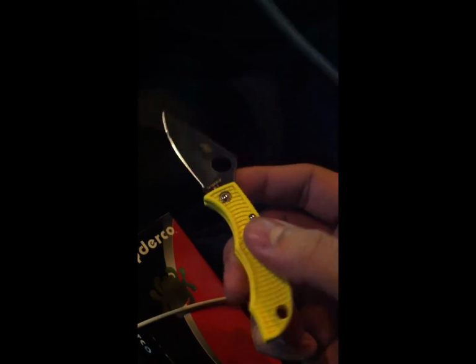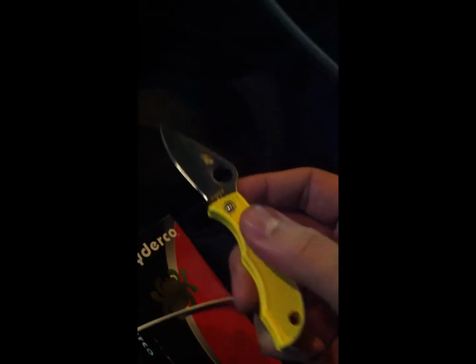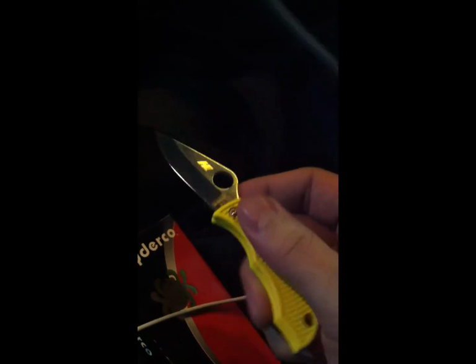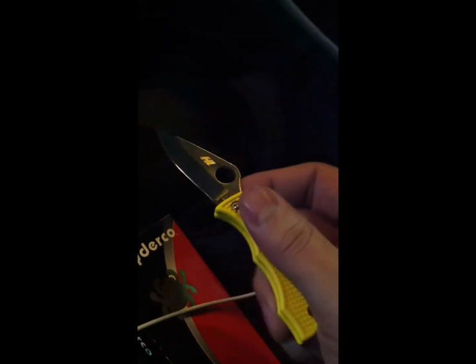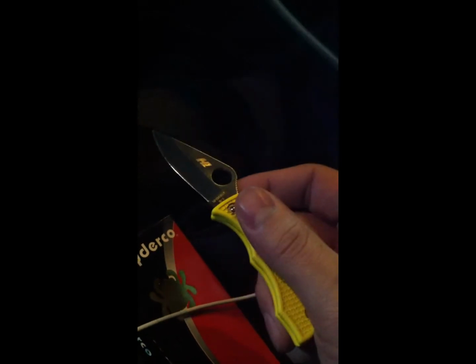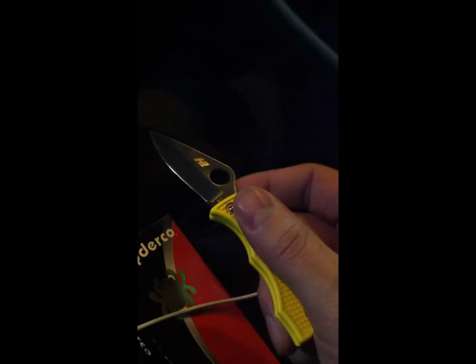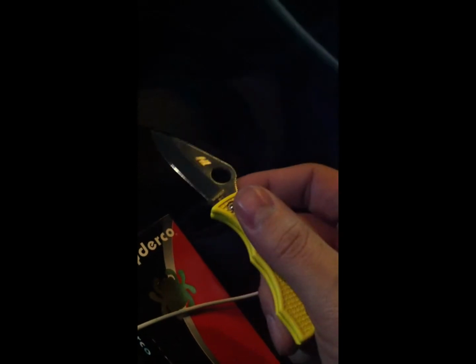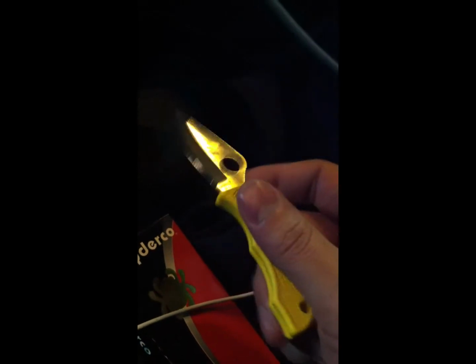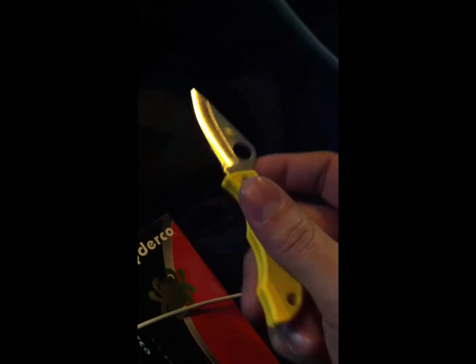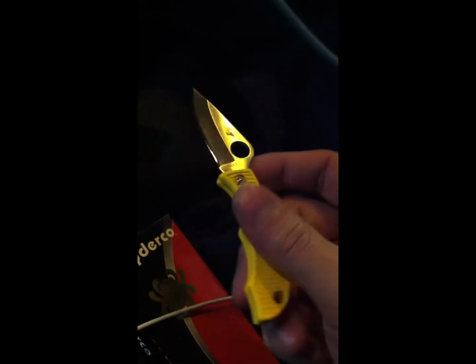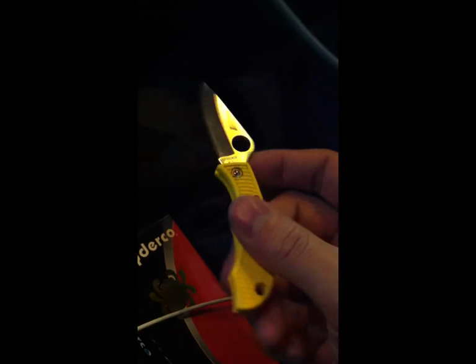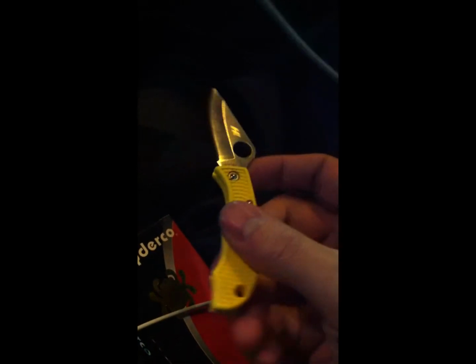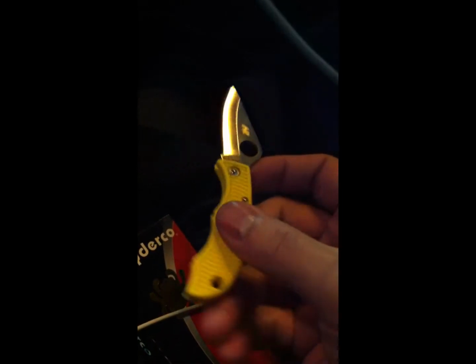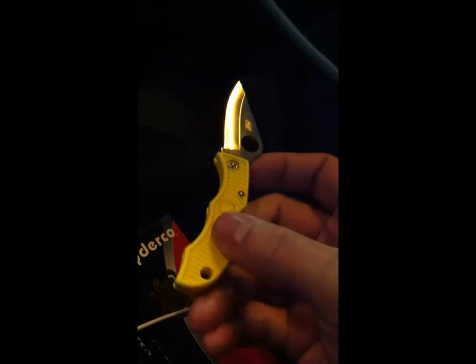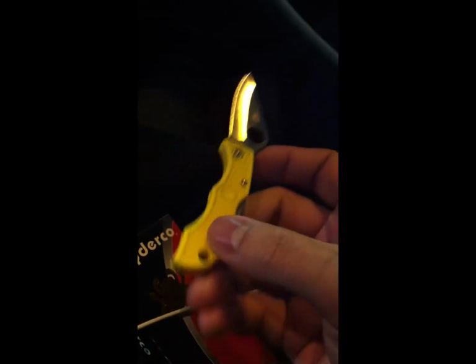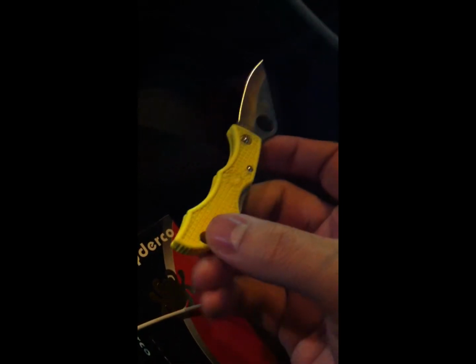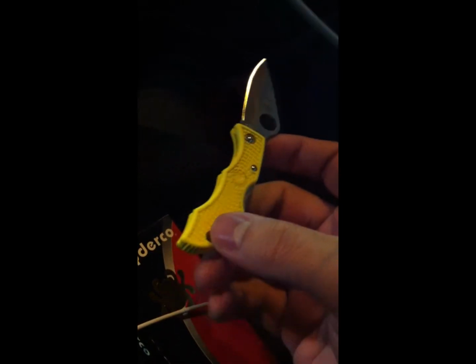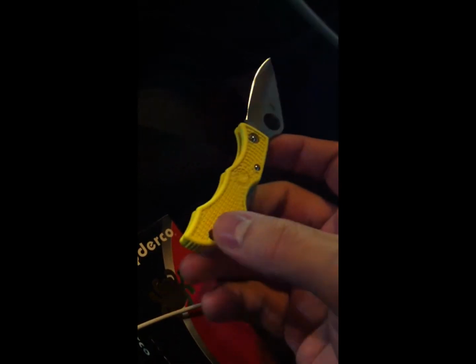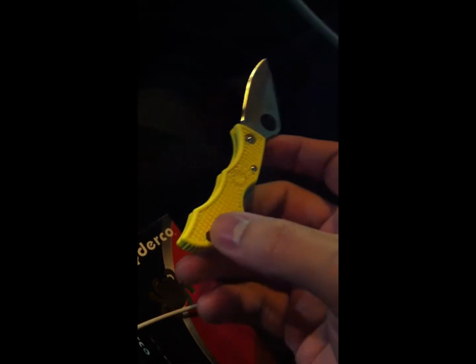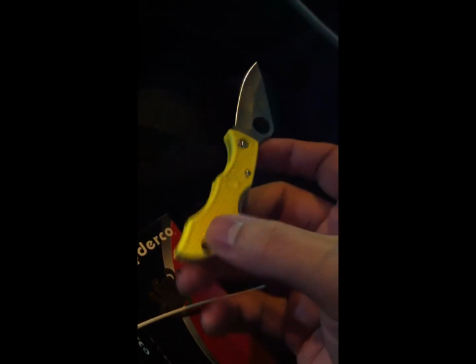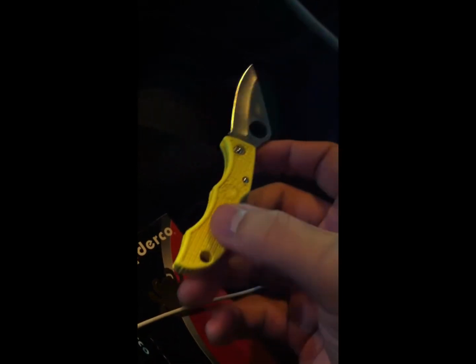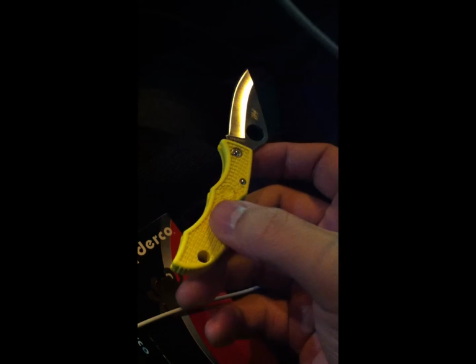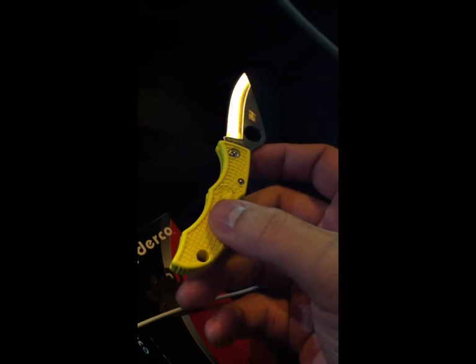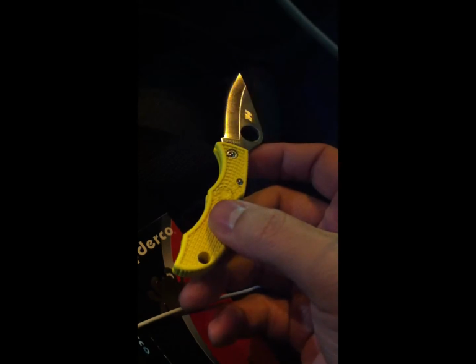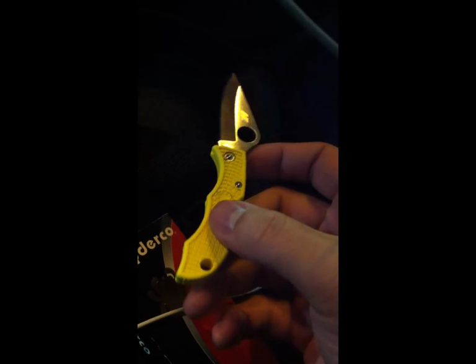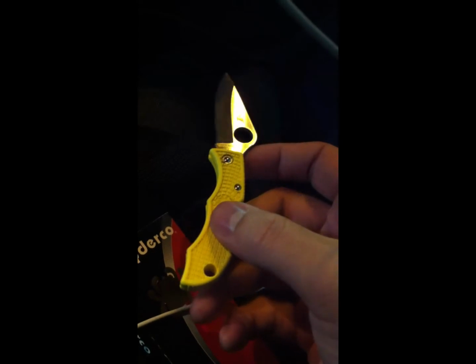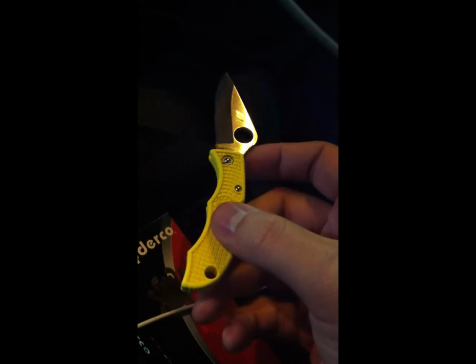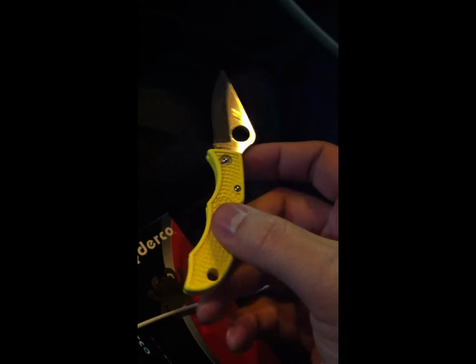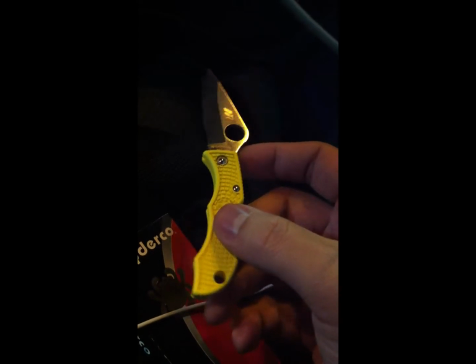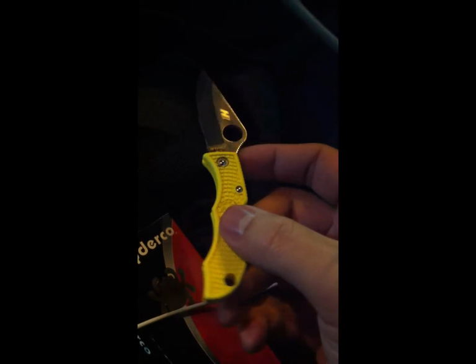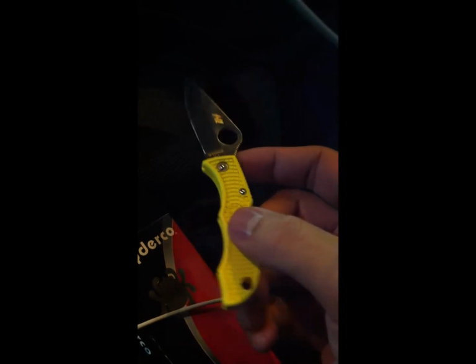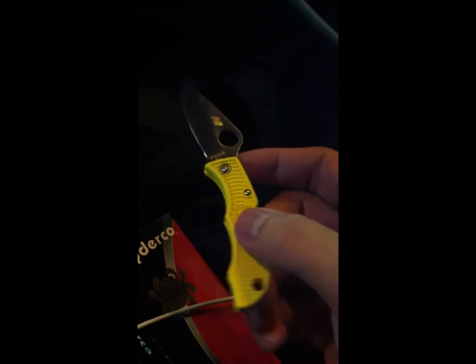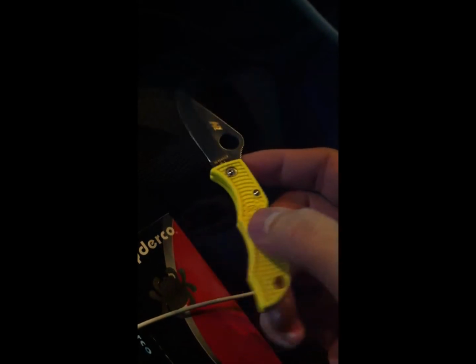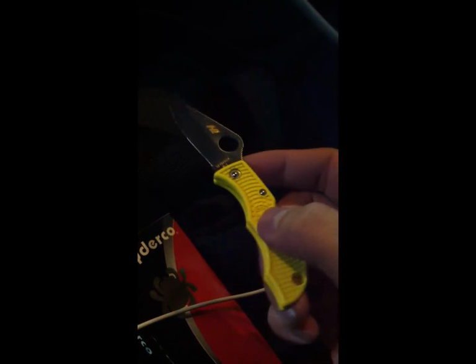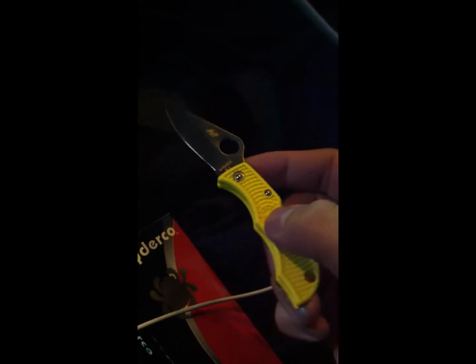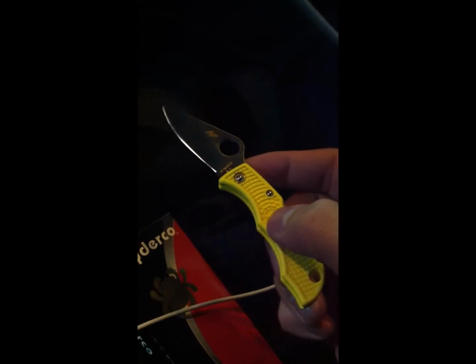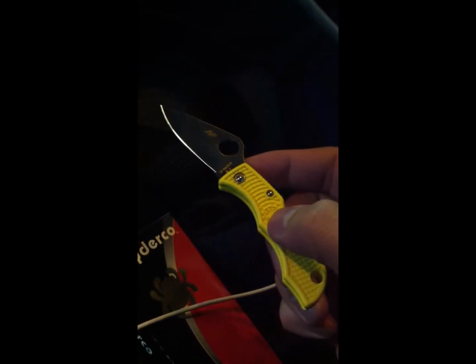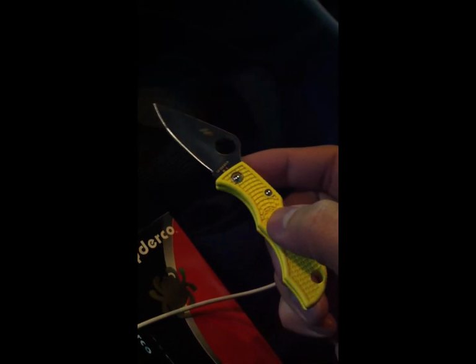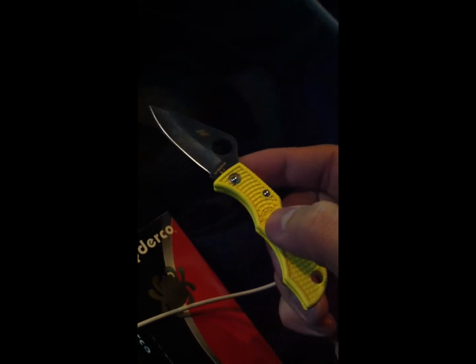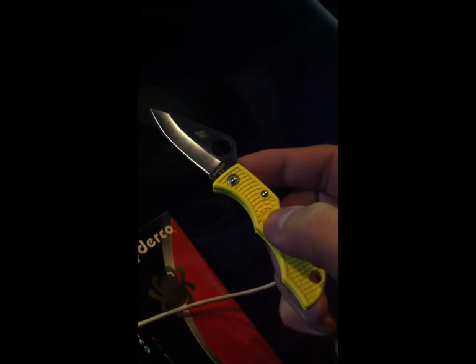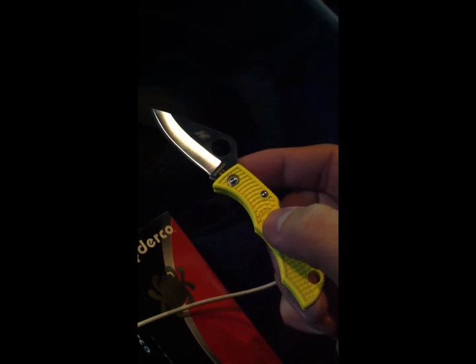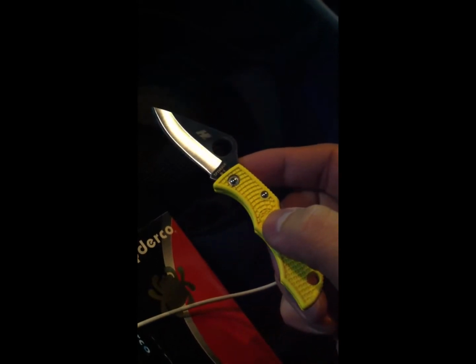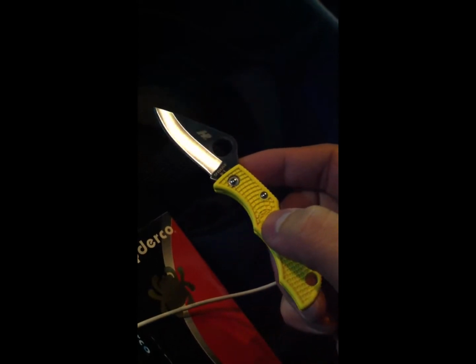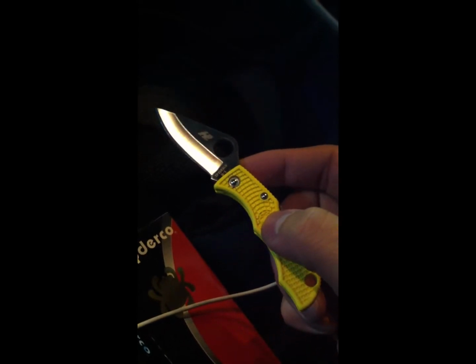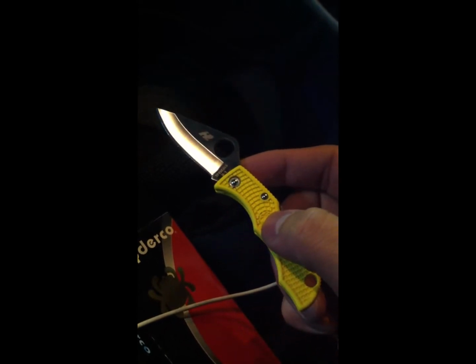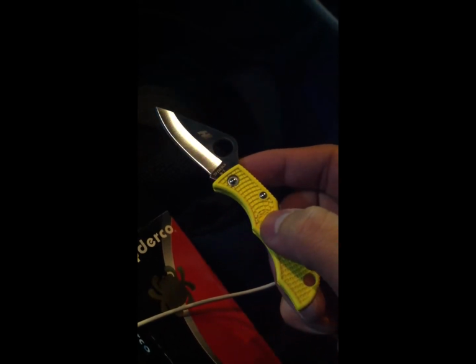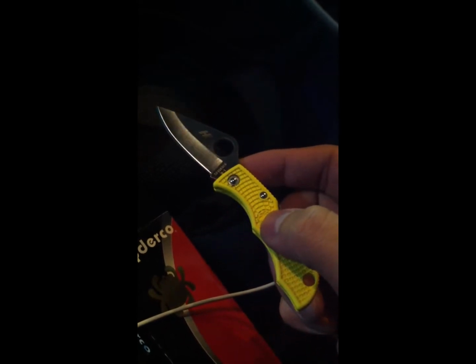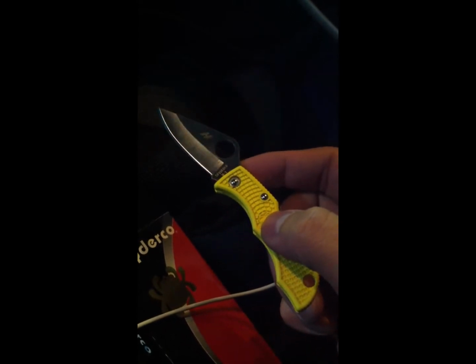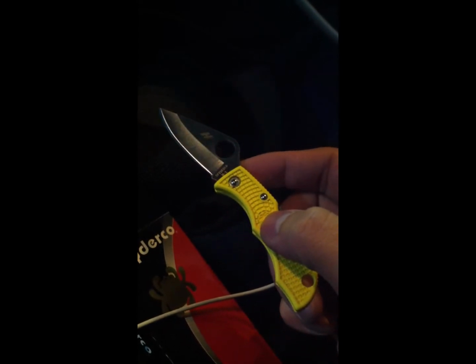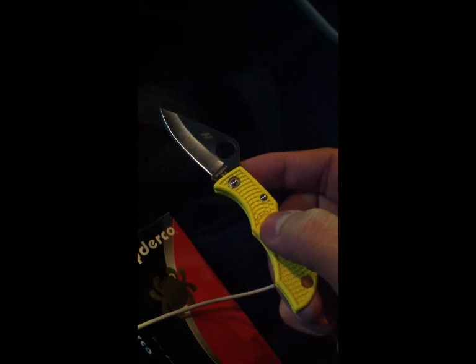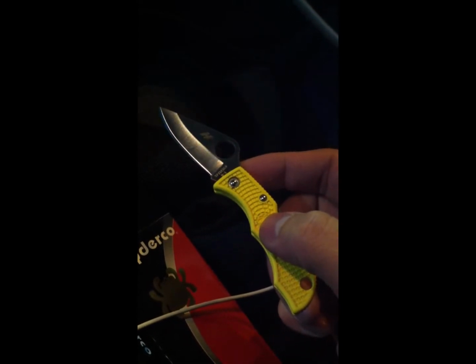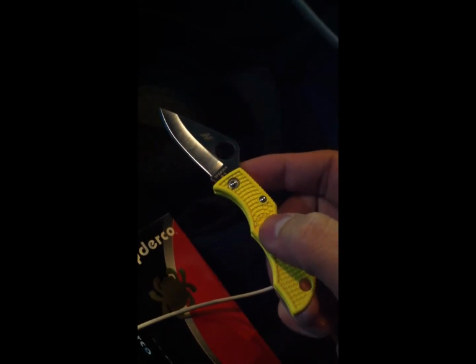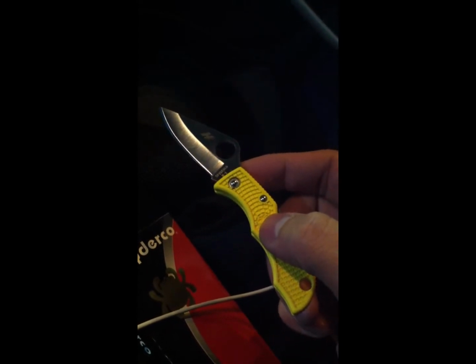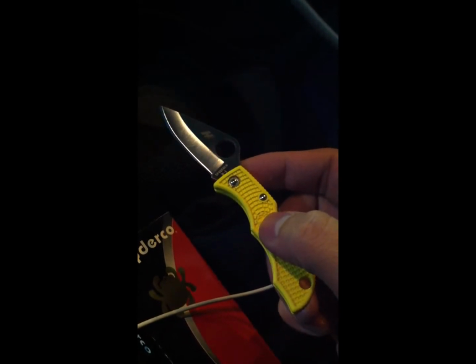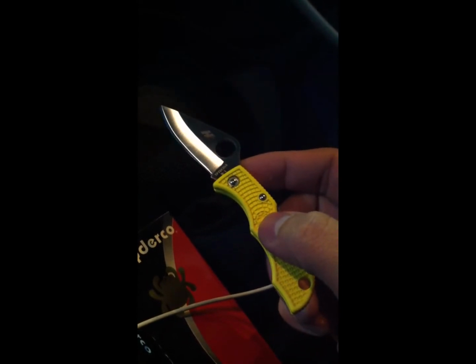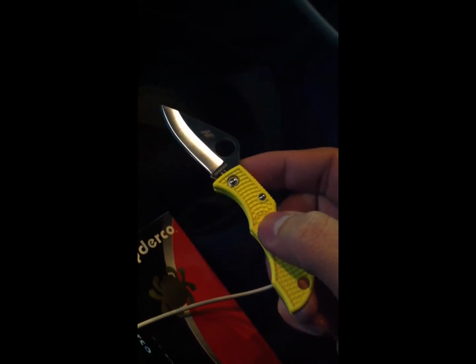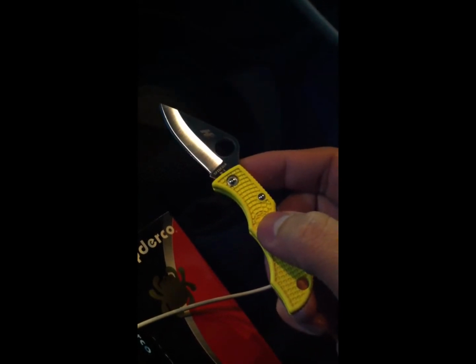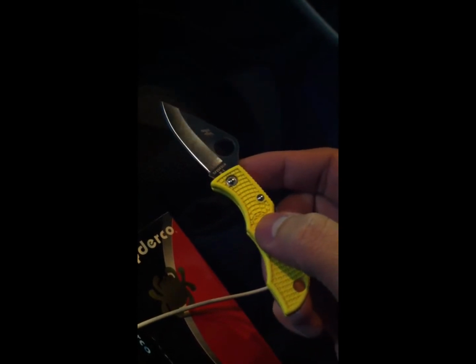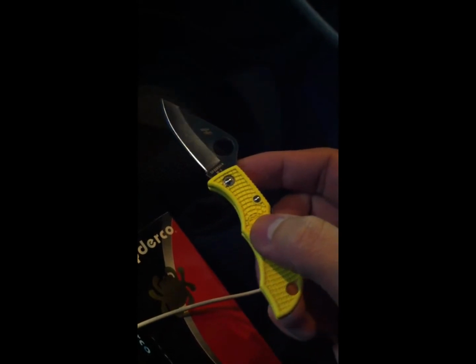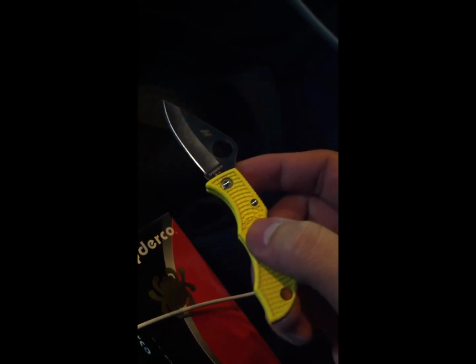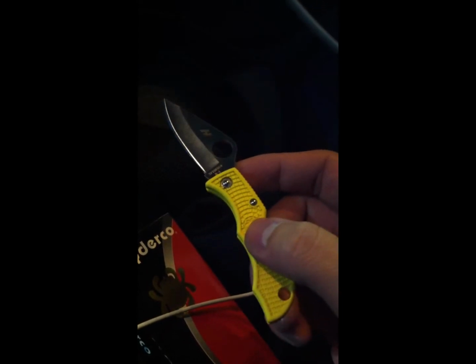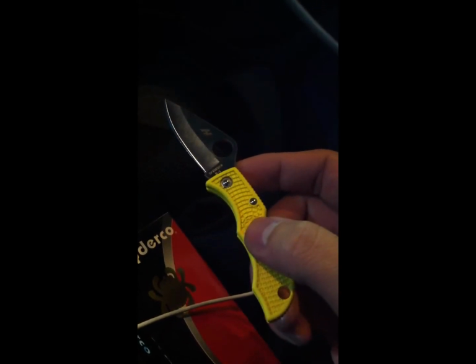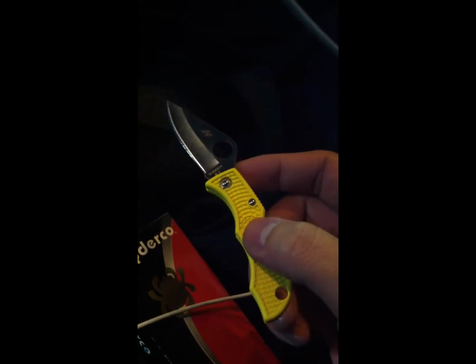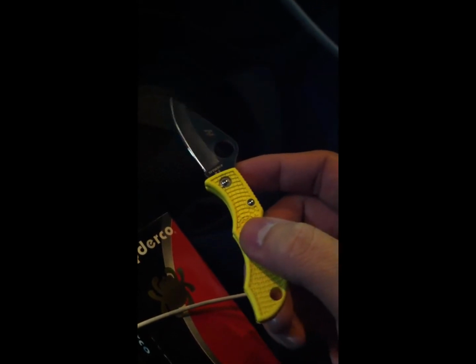It's pretty lightweight and has a little lanyard hole at the bottom. Sorry, I'm kind of distracted — we're getting gas right now, so I can talk a little more in a second.